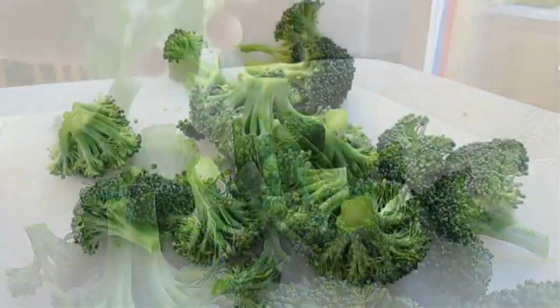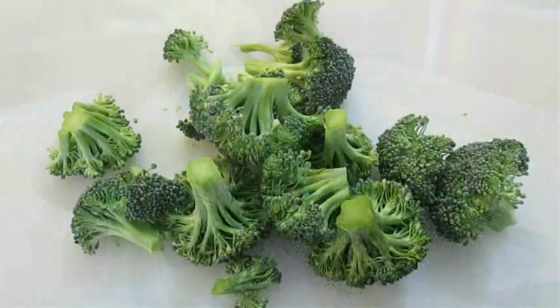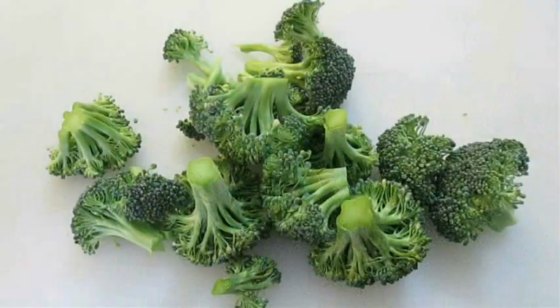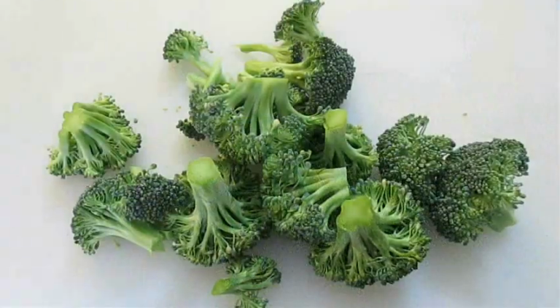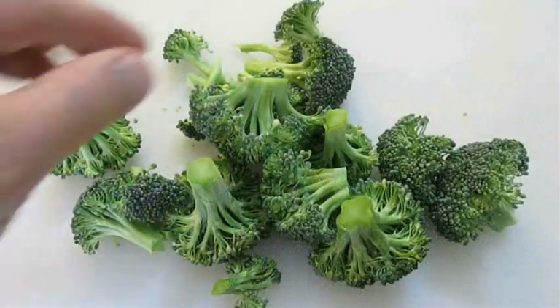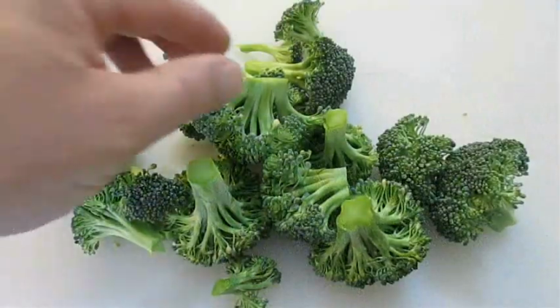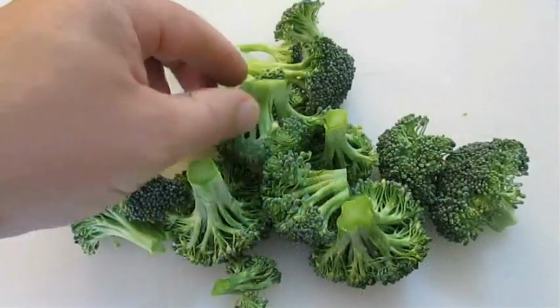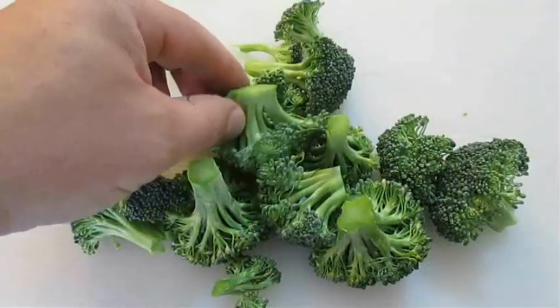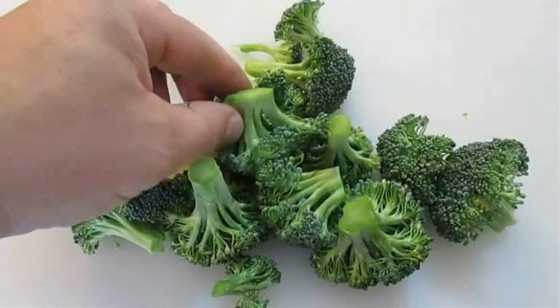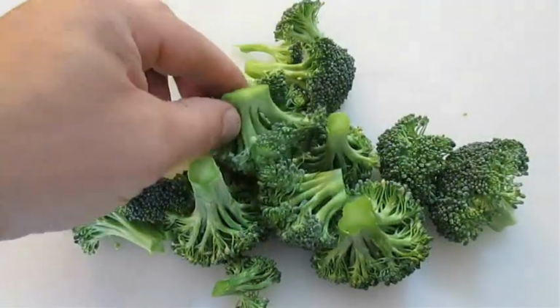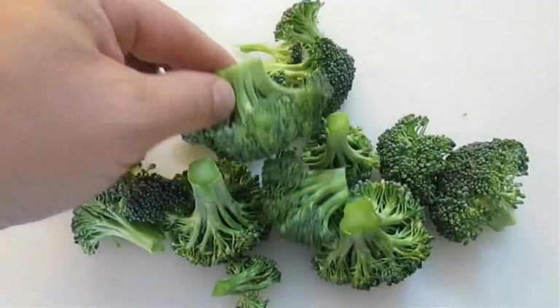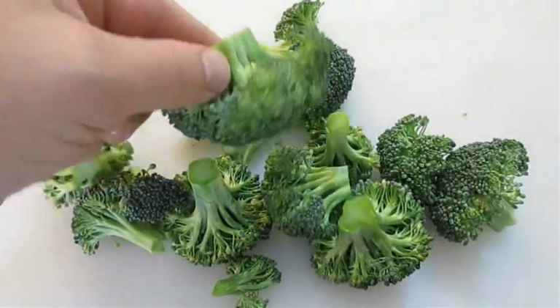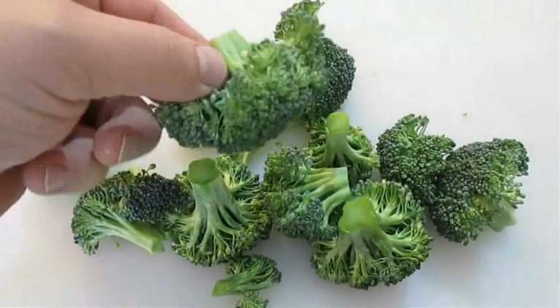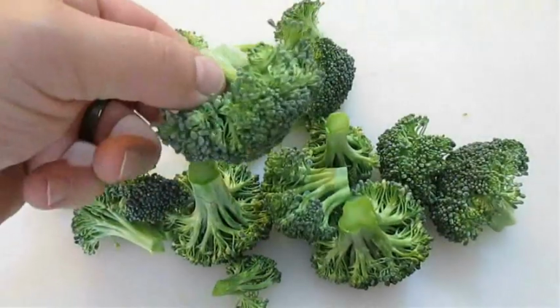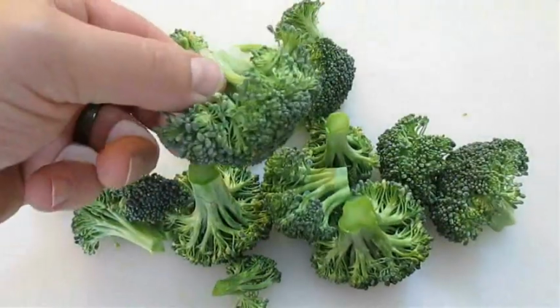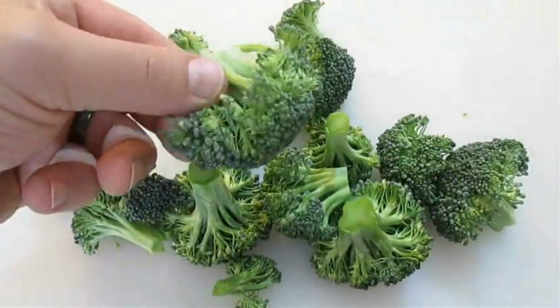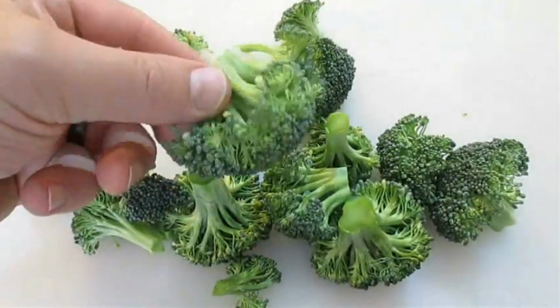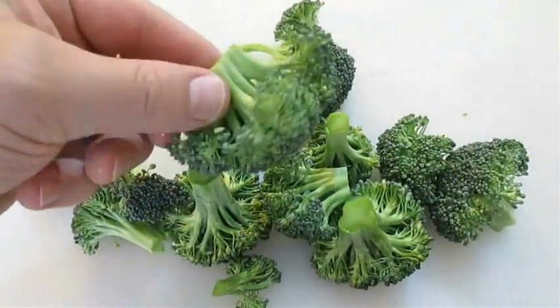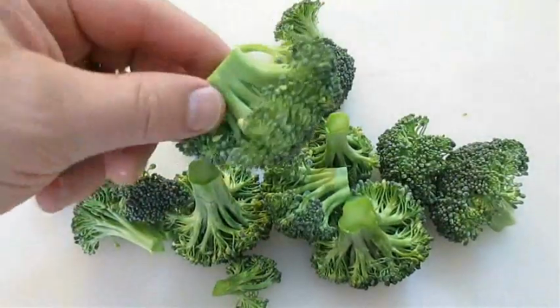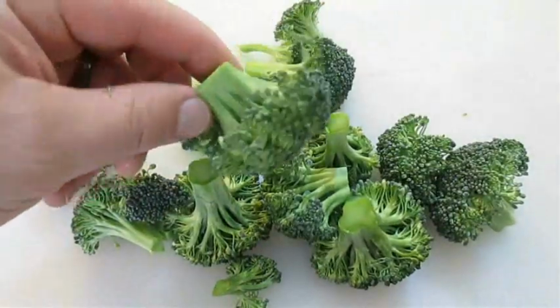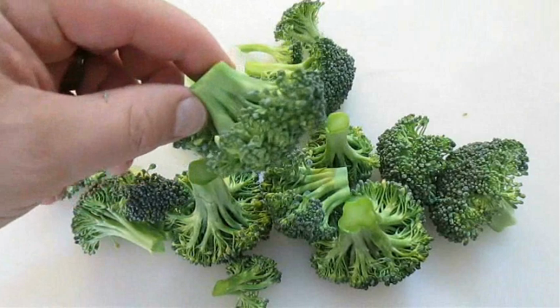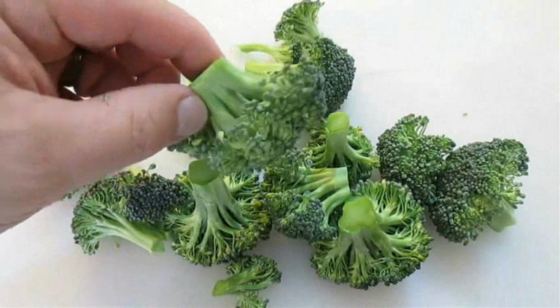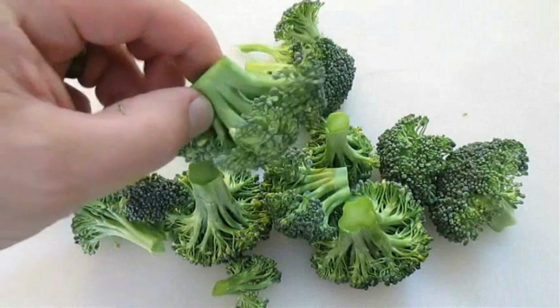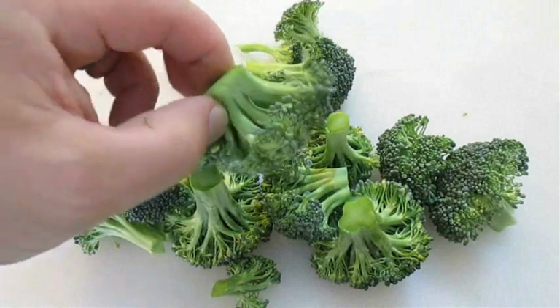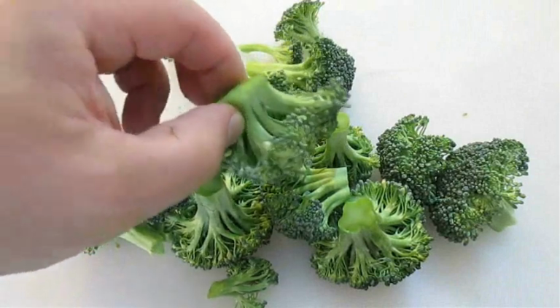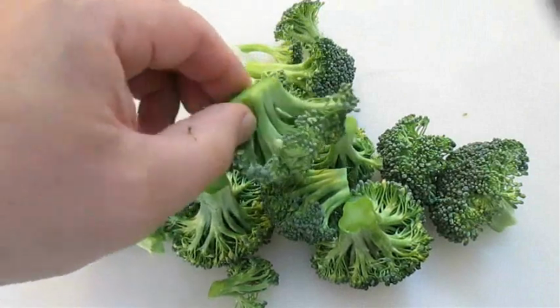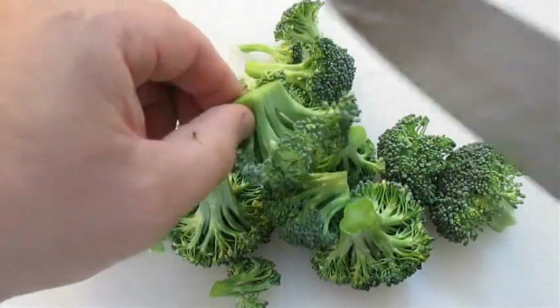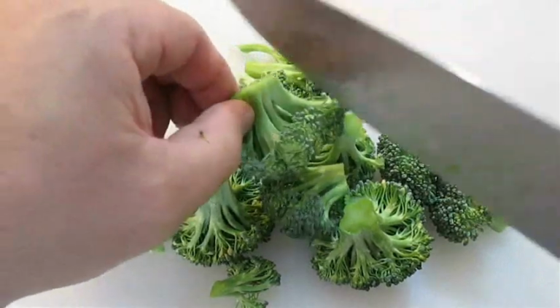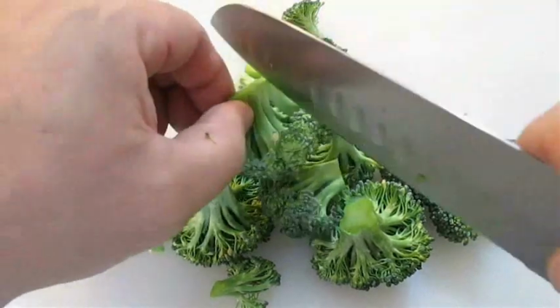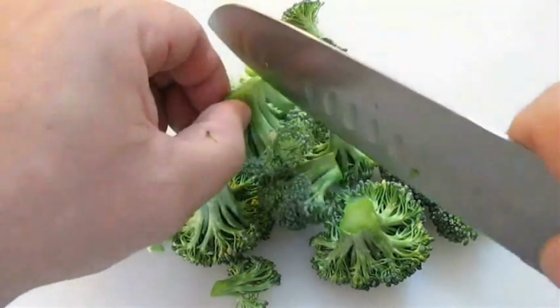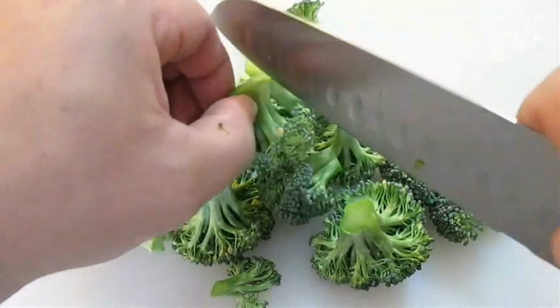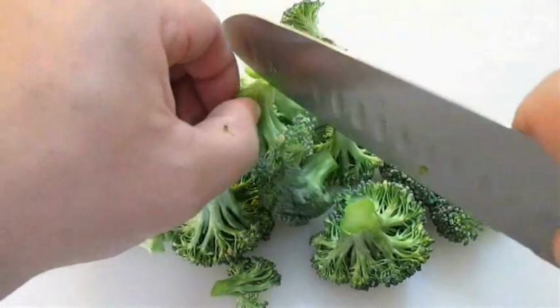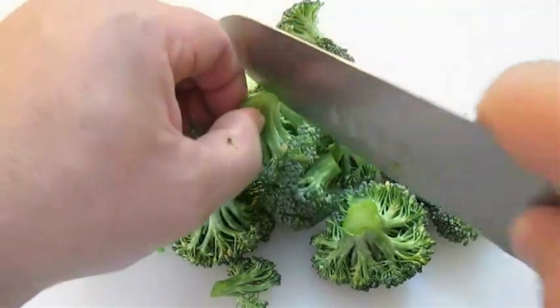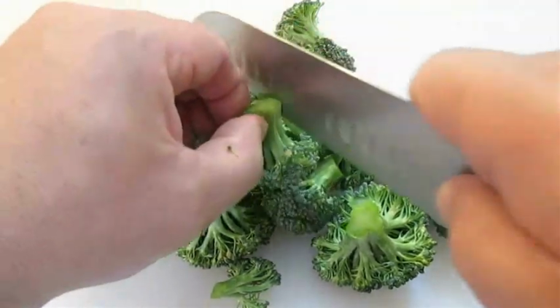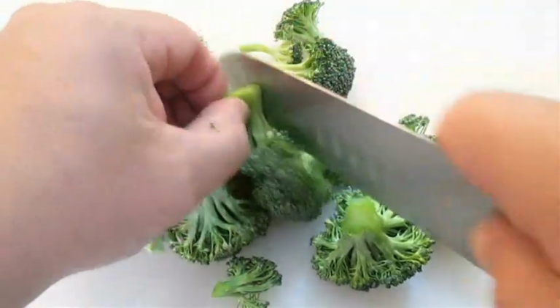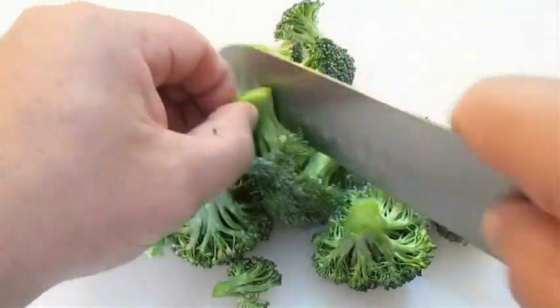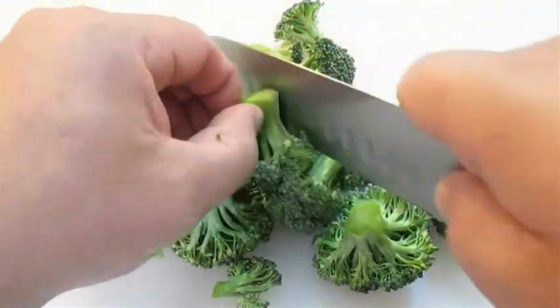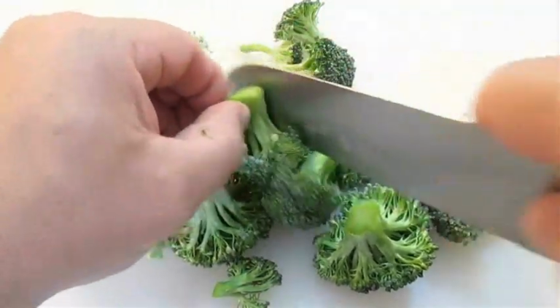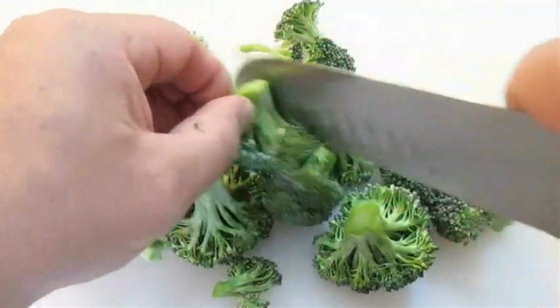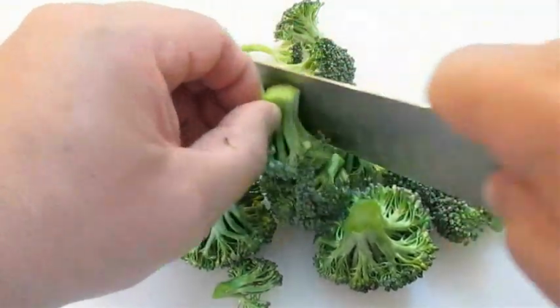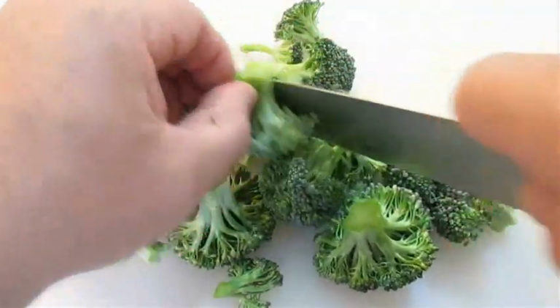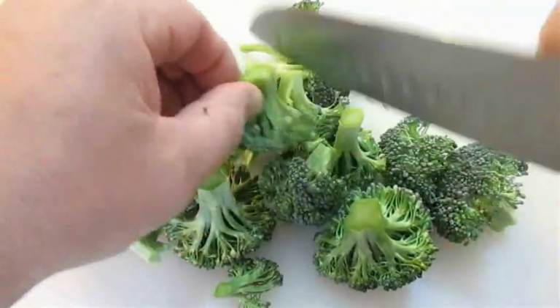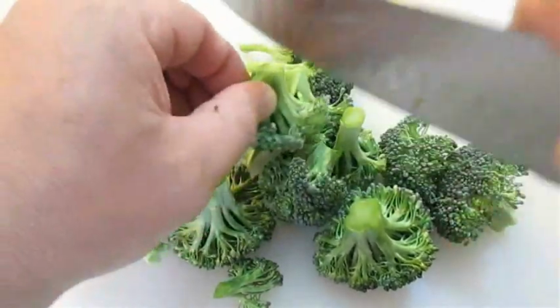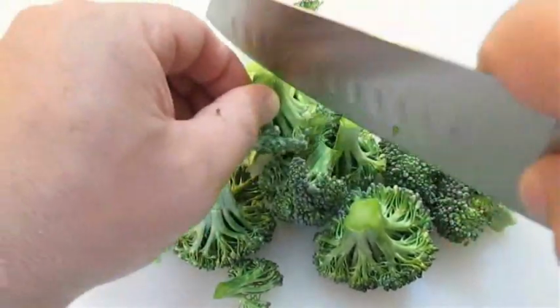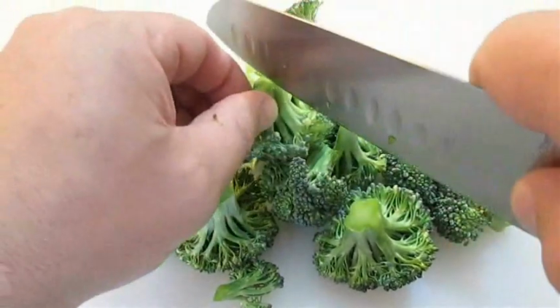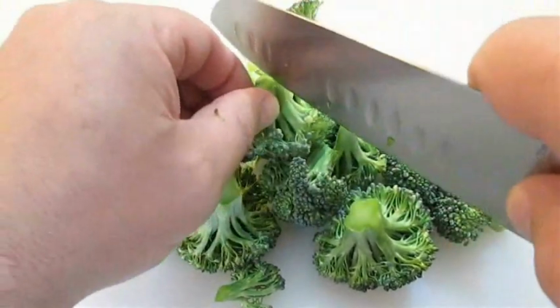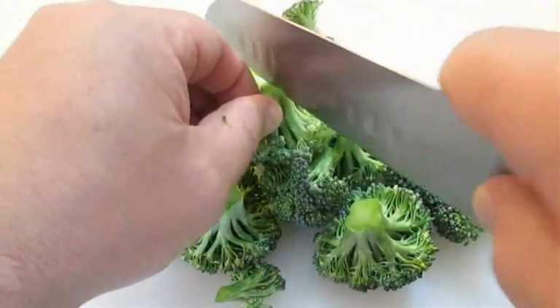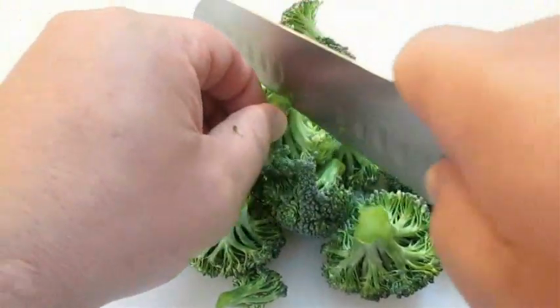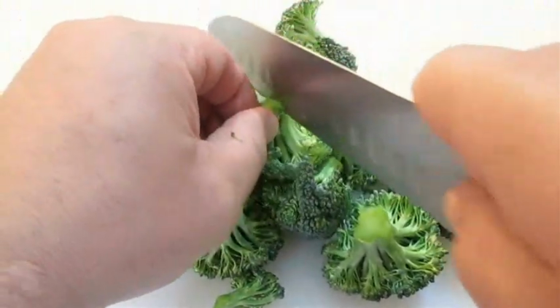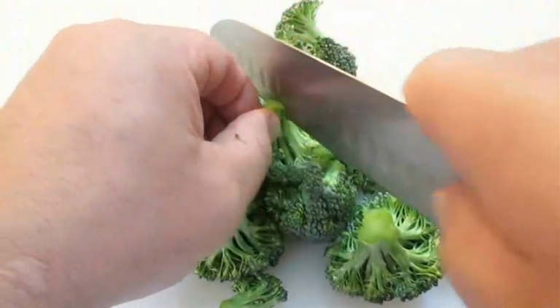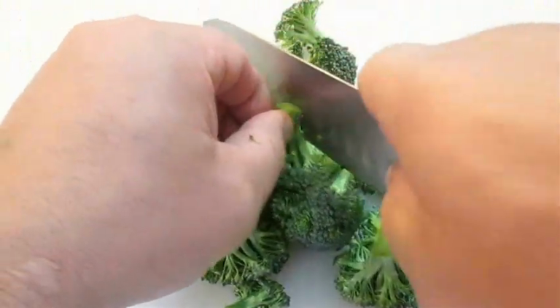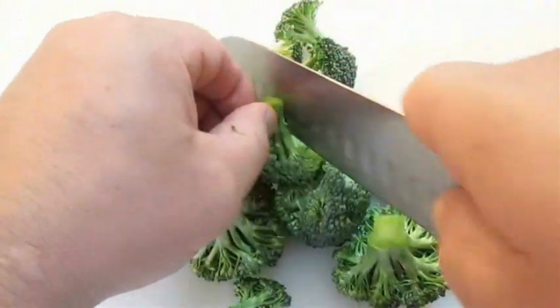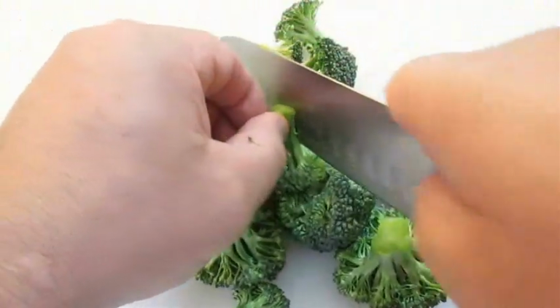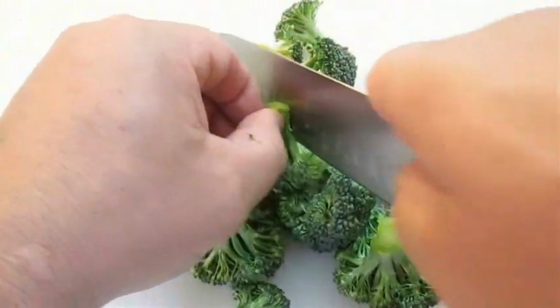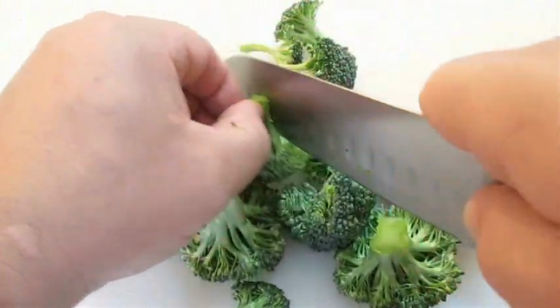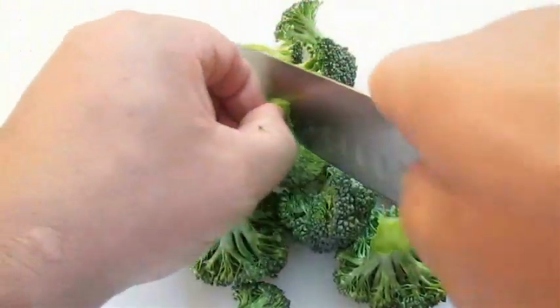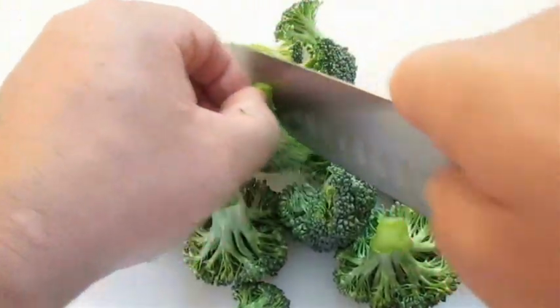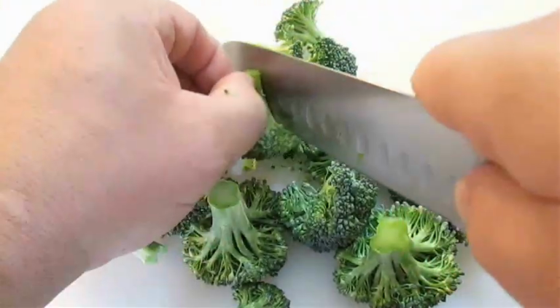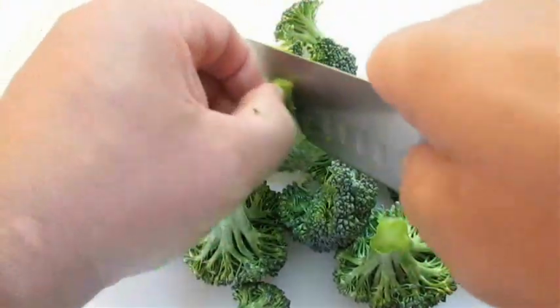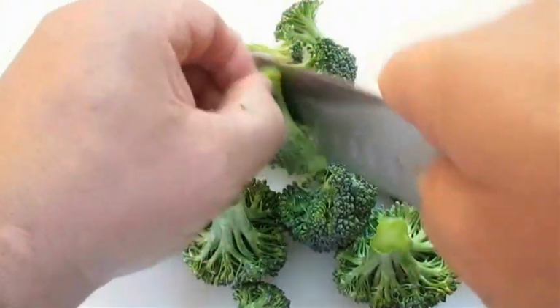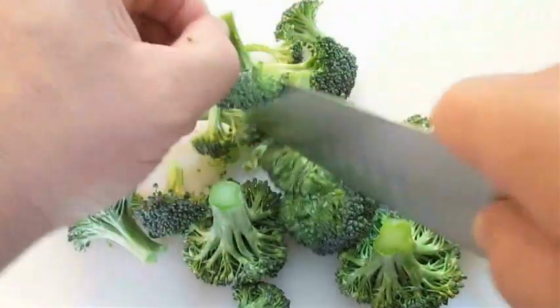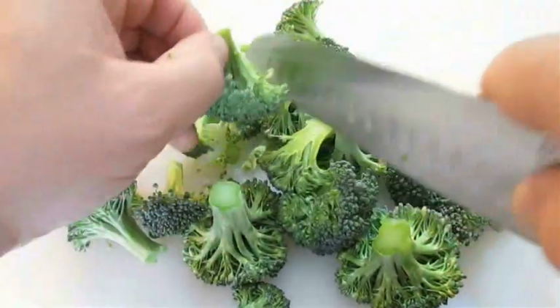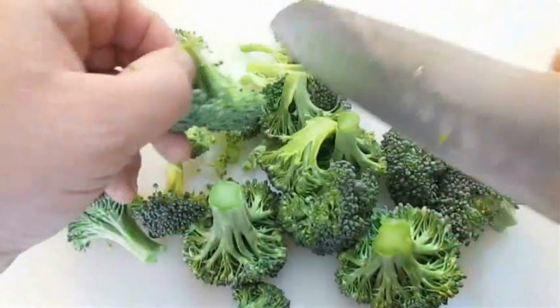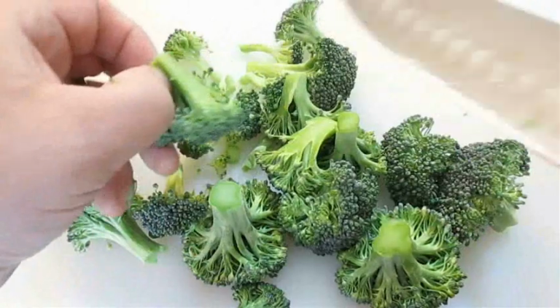Now in some cases you'll find a few pieces that are way too big to eat, so just cut those down into bite size pieces.